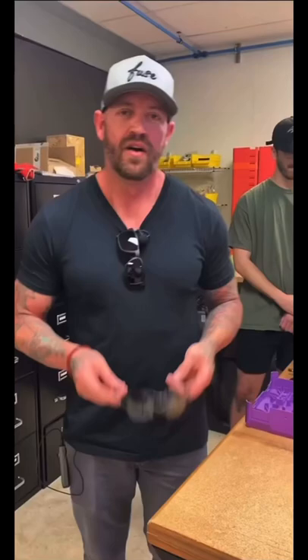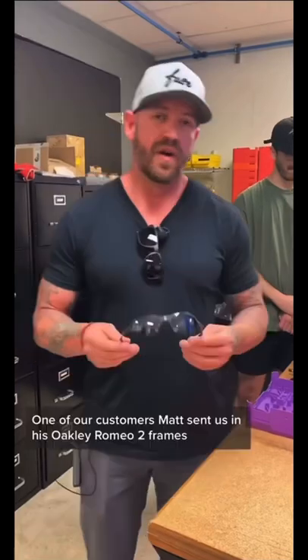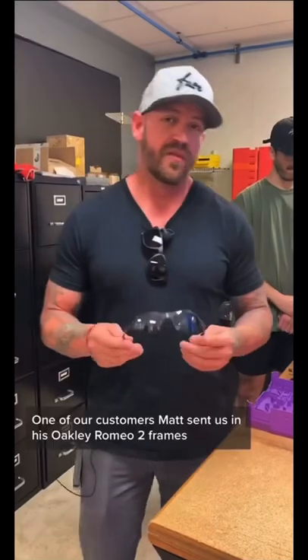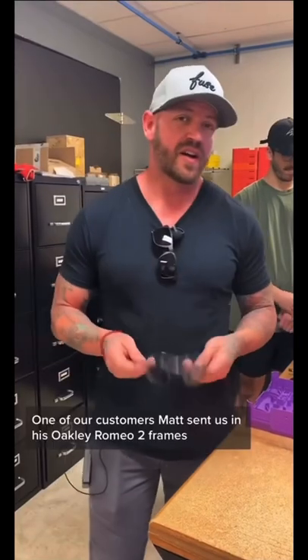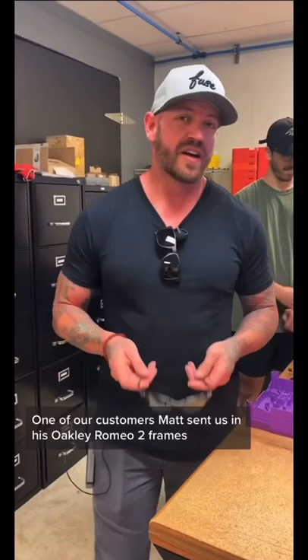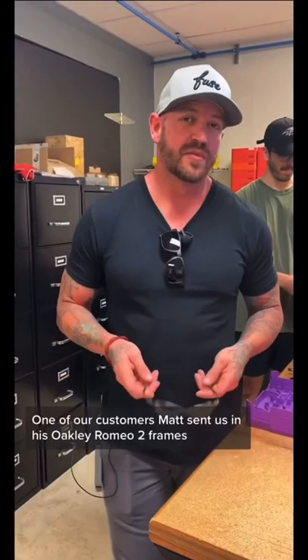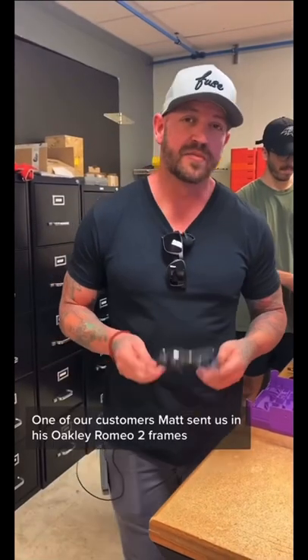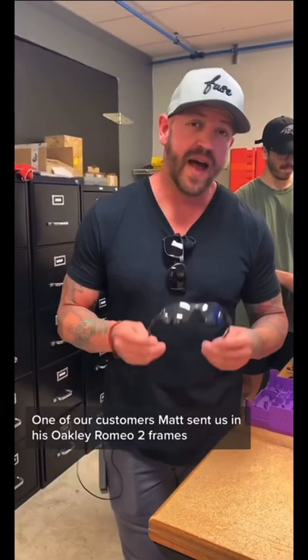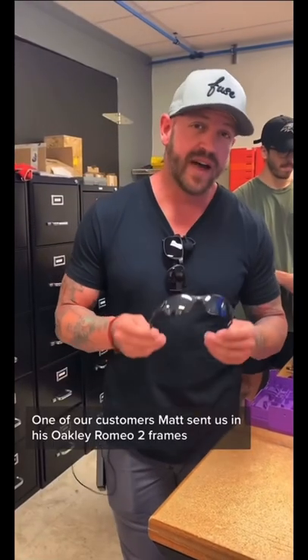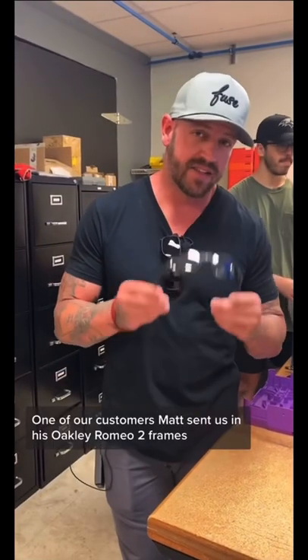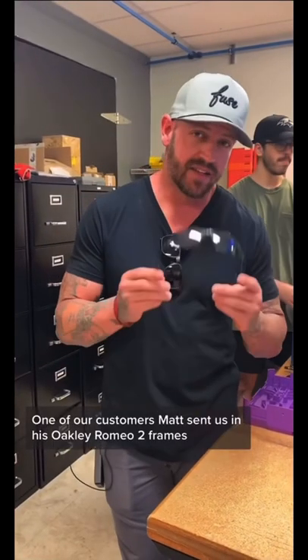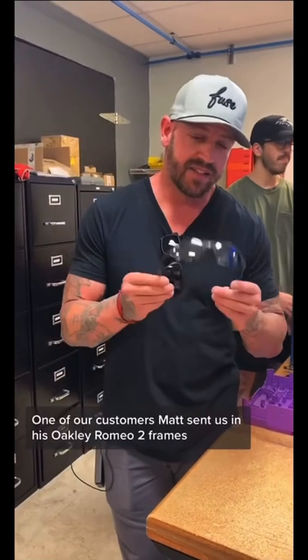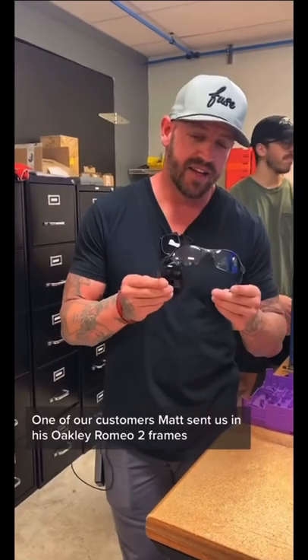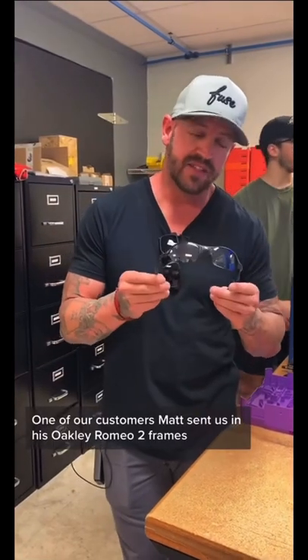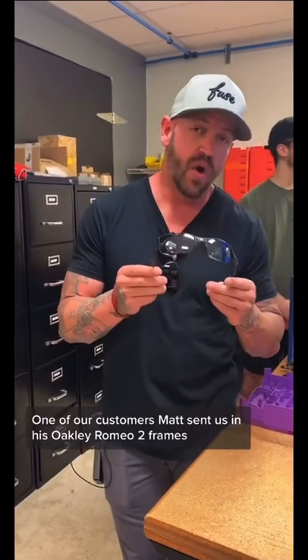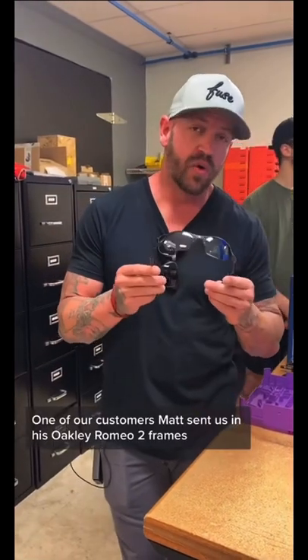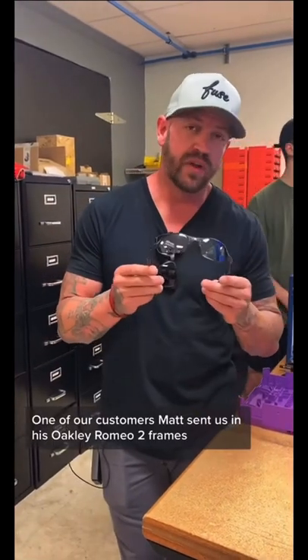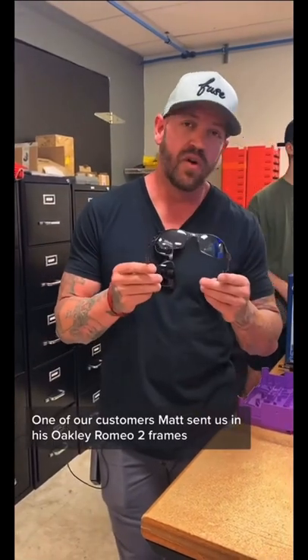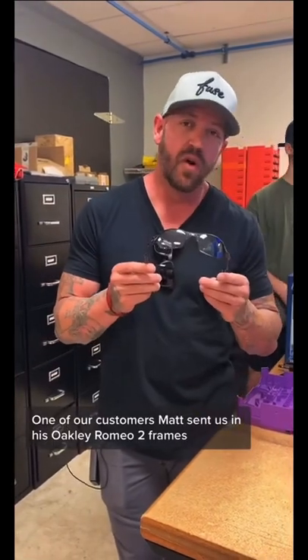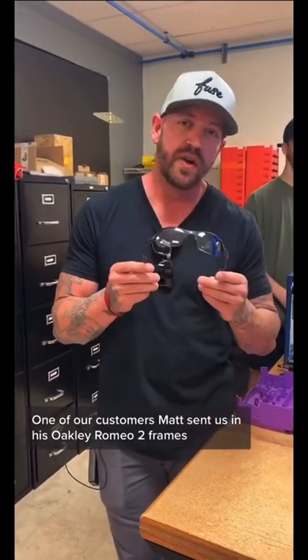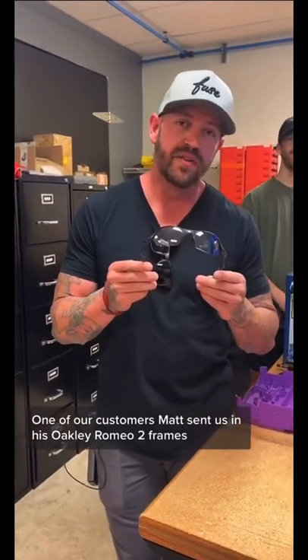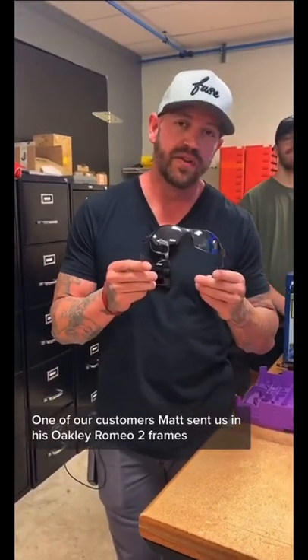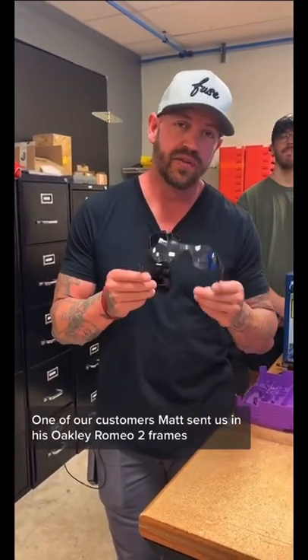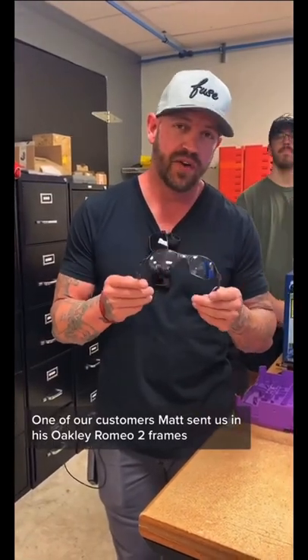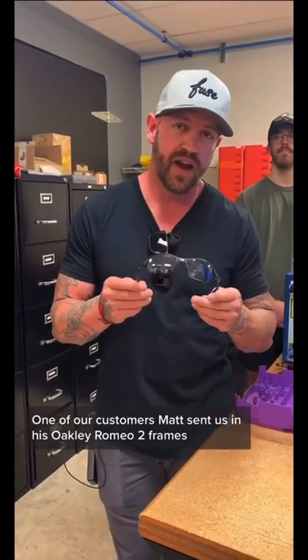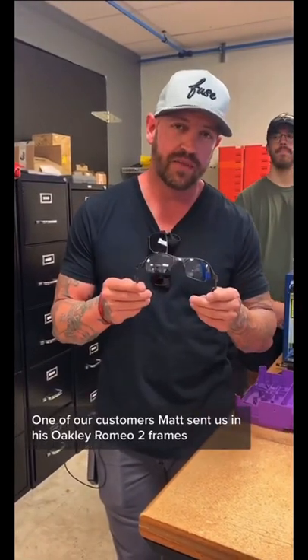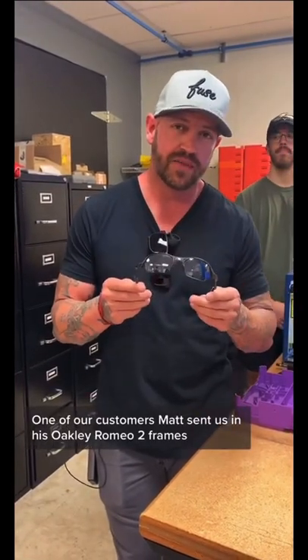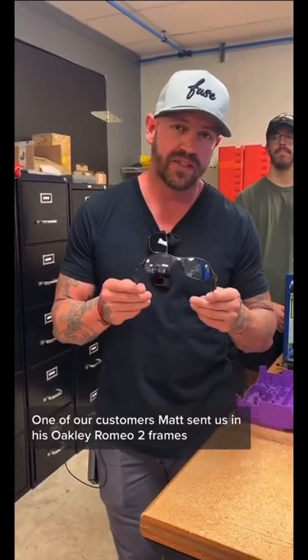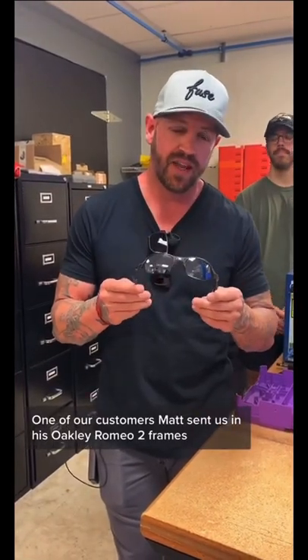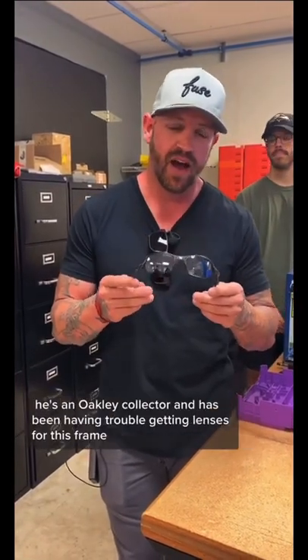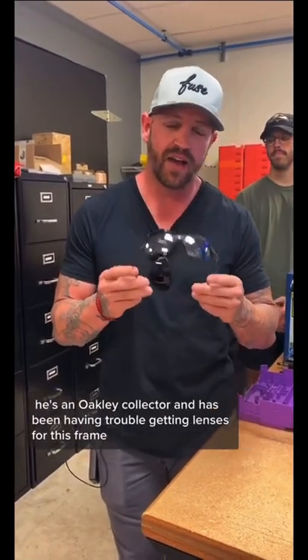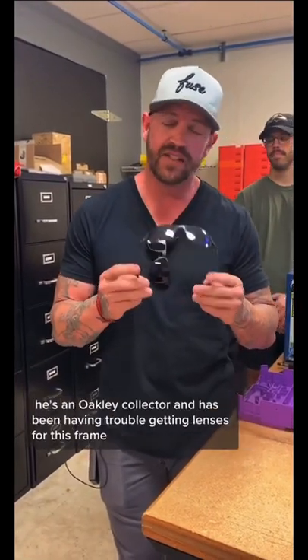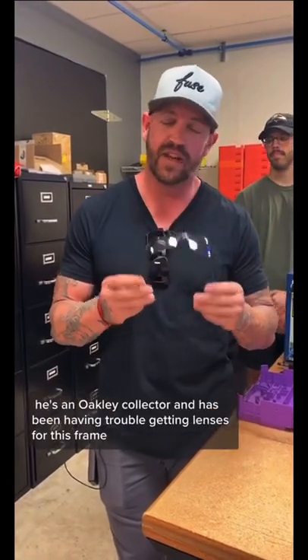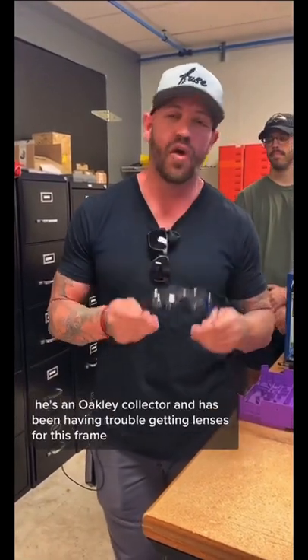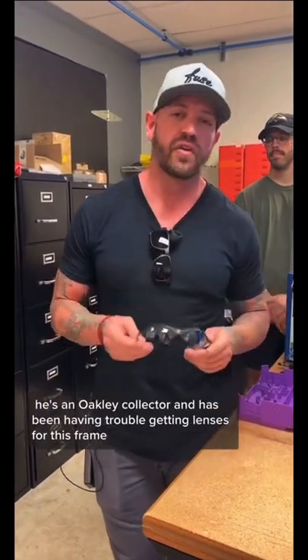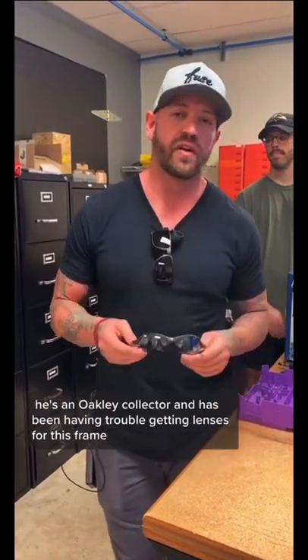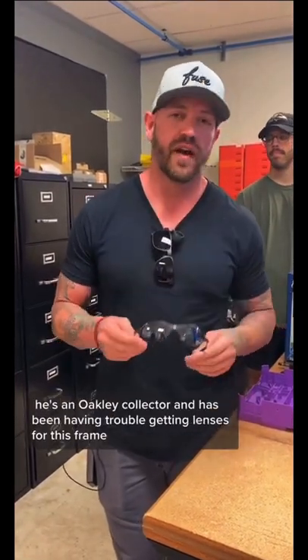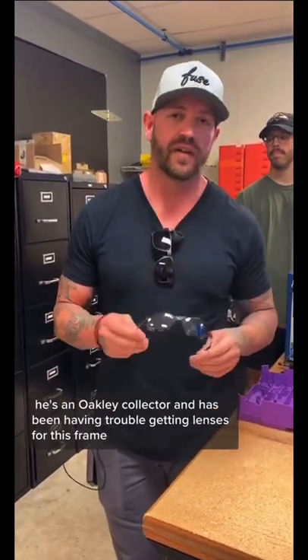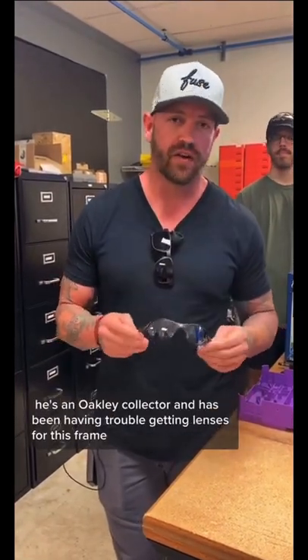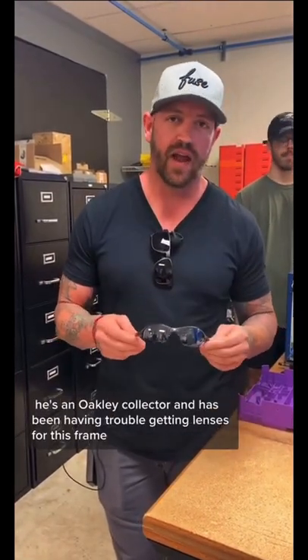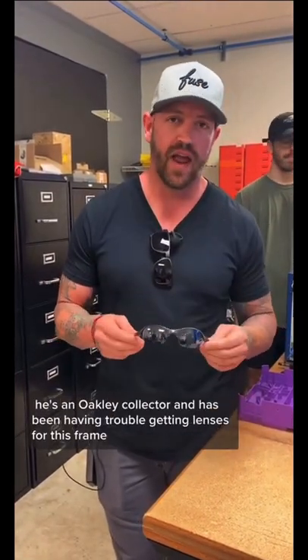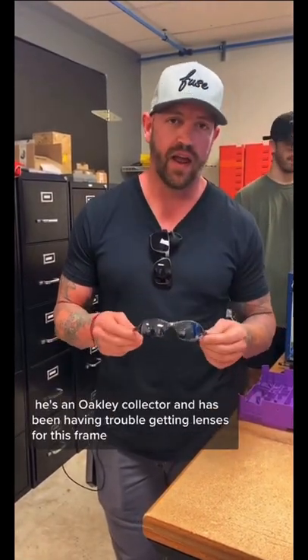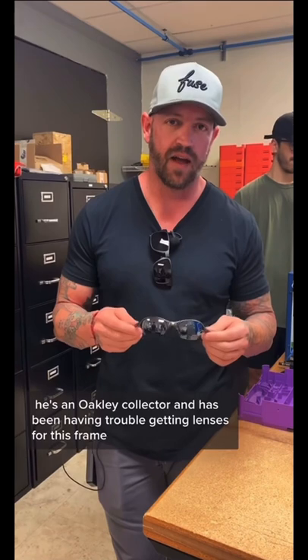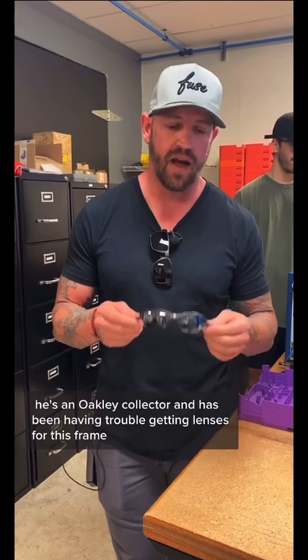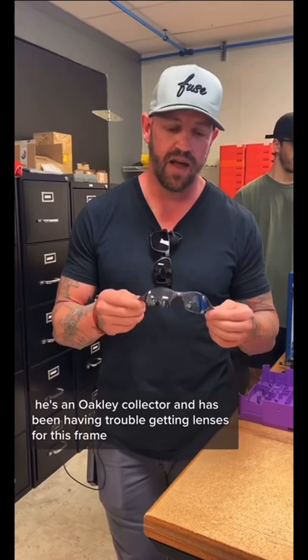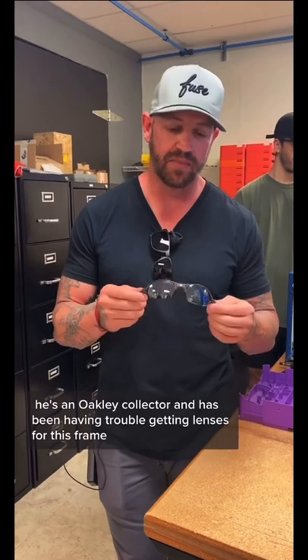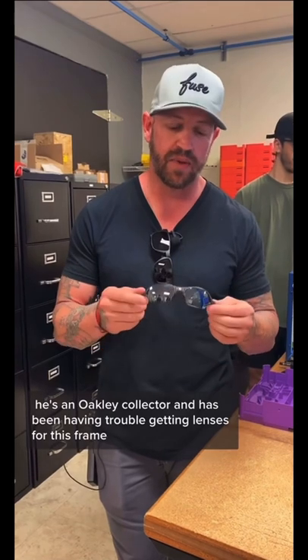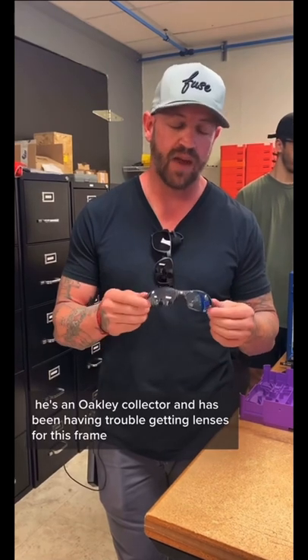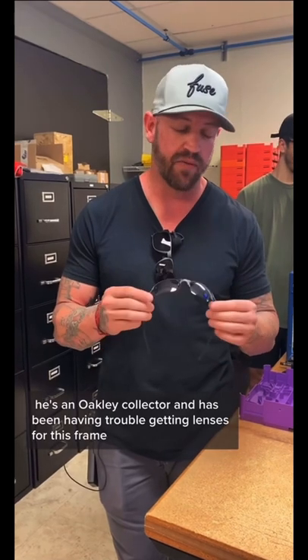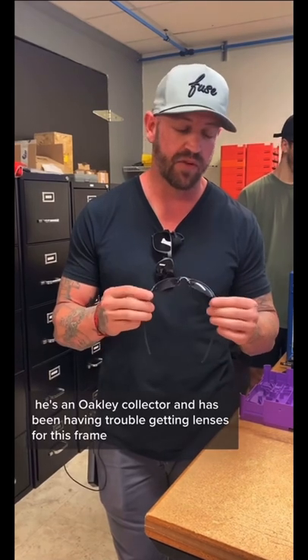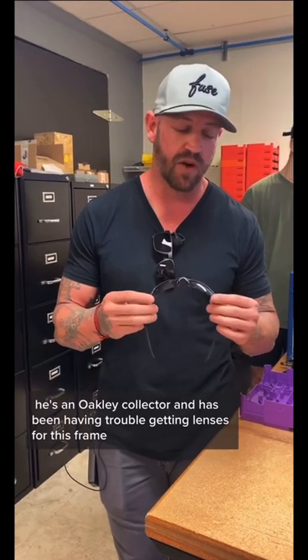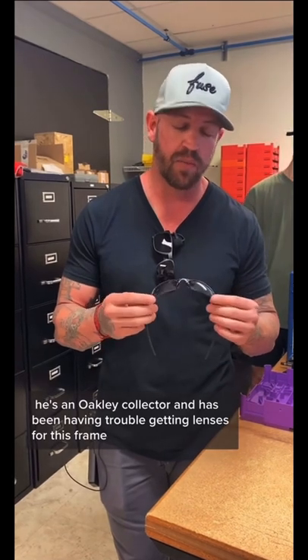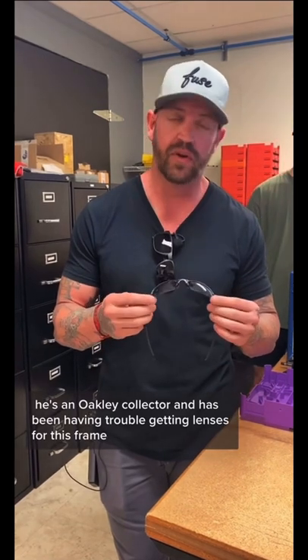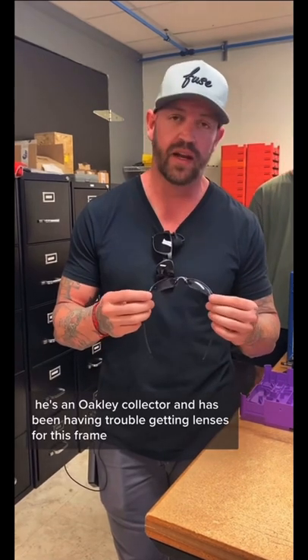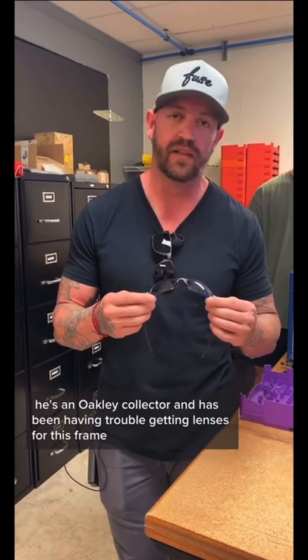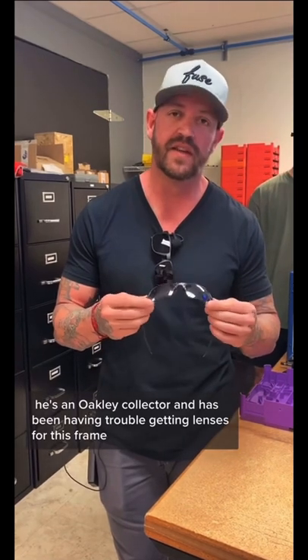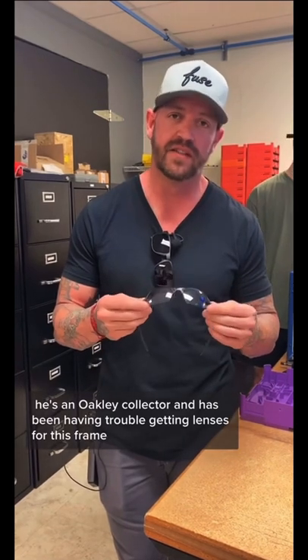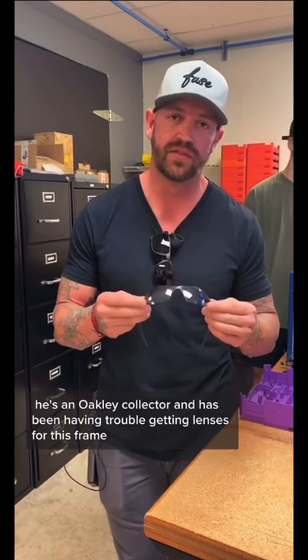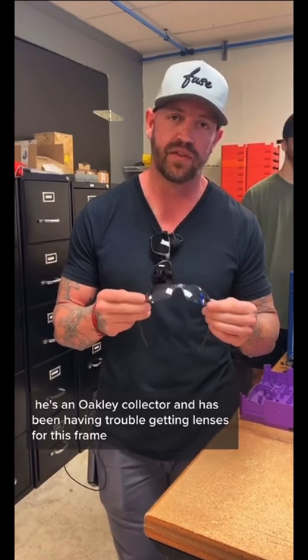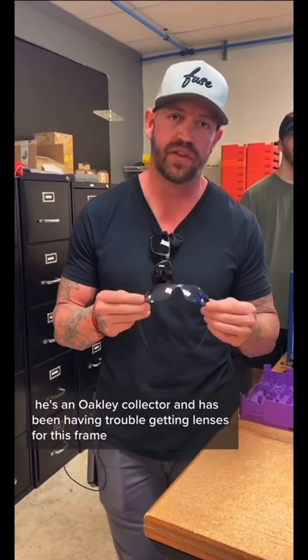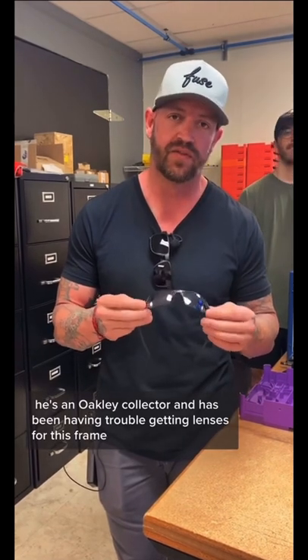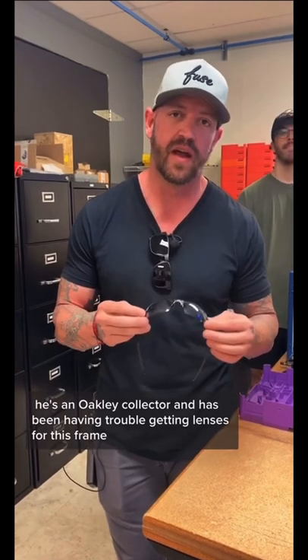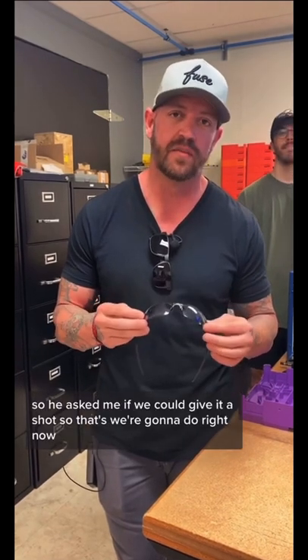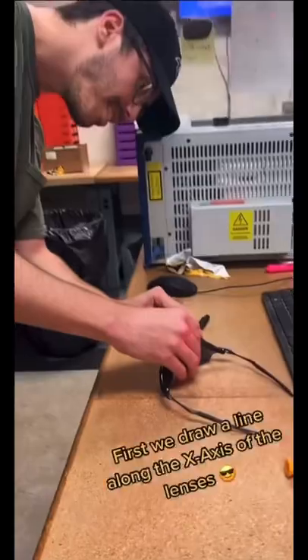One of our customers, Matt, sent us in his Oakley Romeo 2 frames. He's an Oakley collector and has been having trouble getting lenses for this frame.